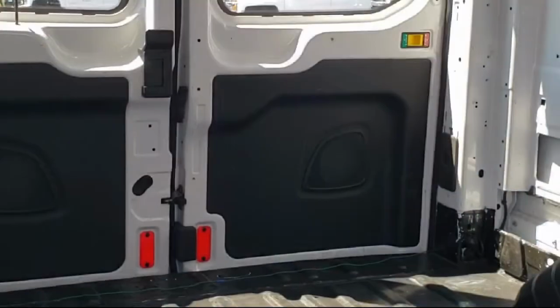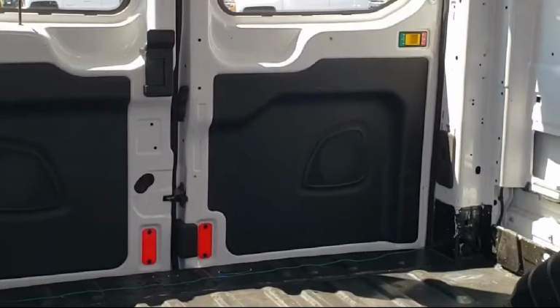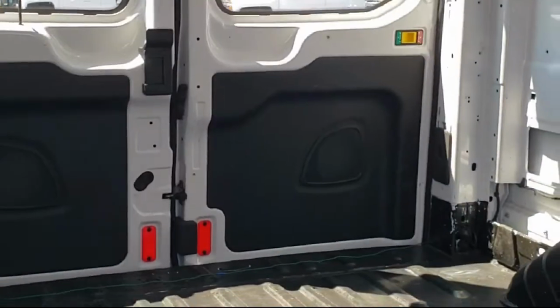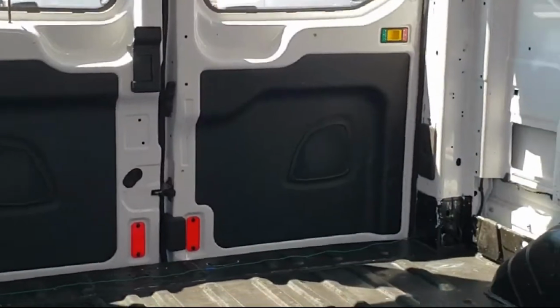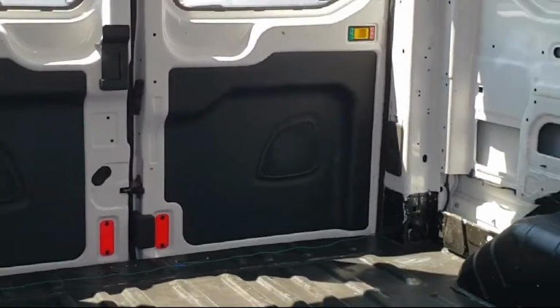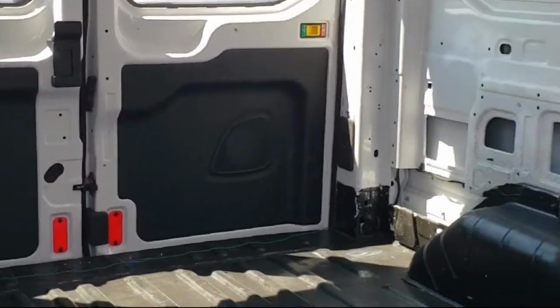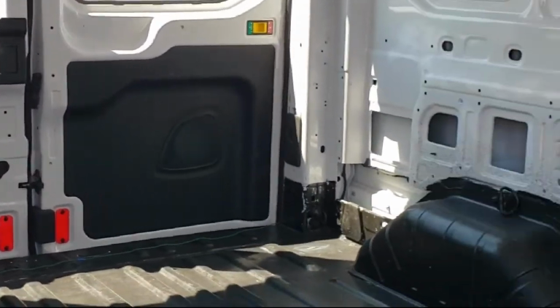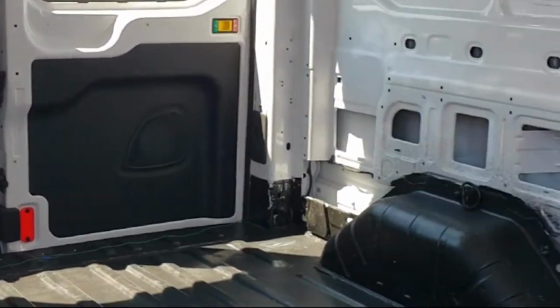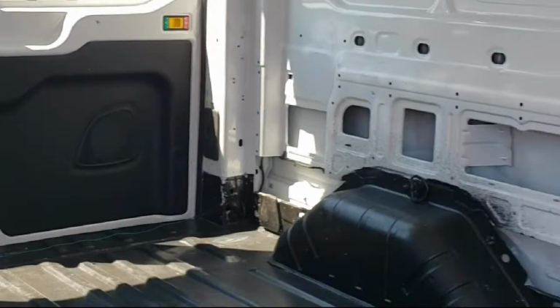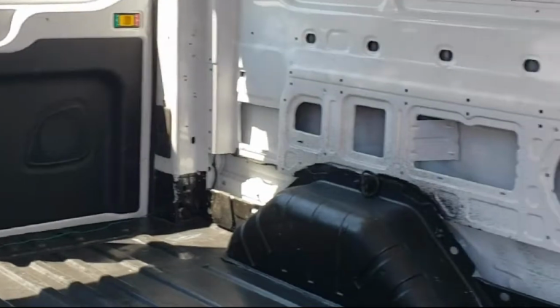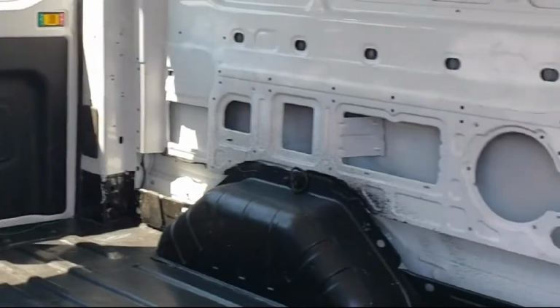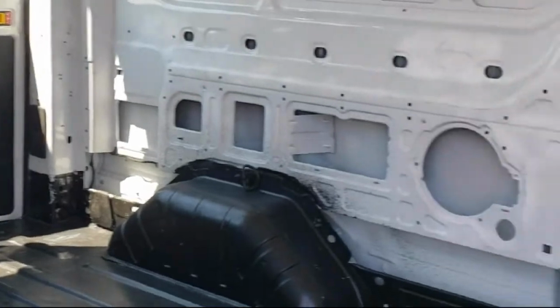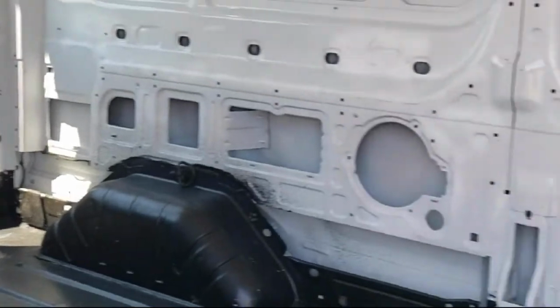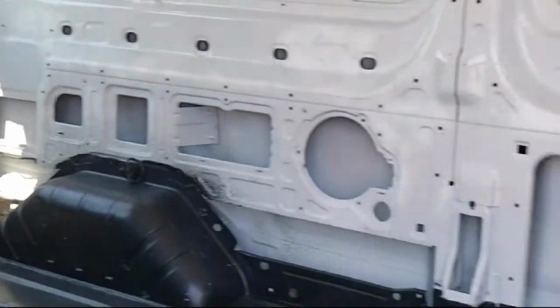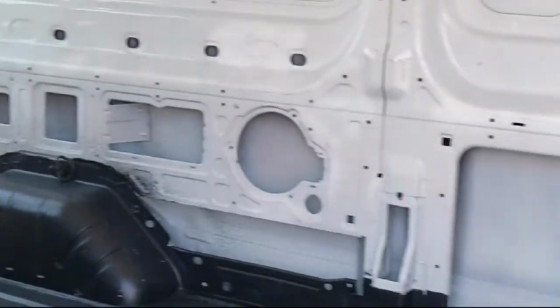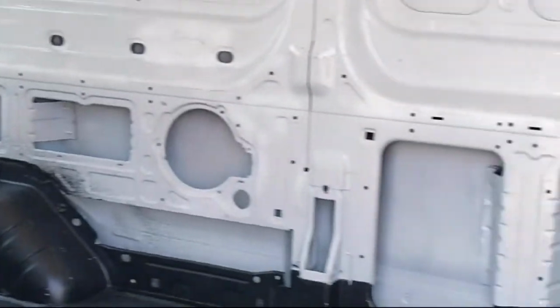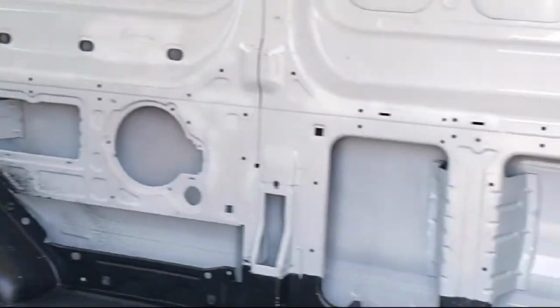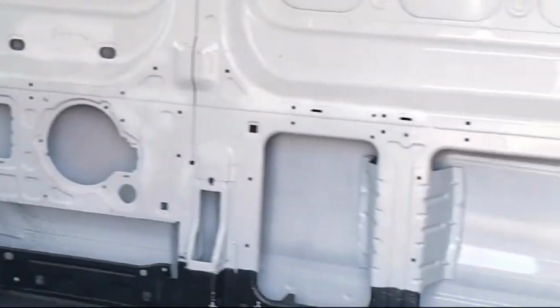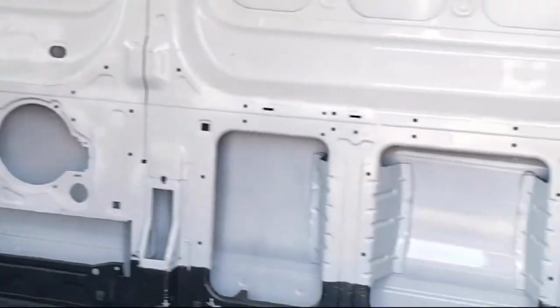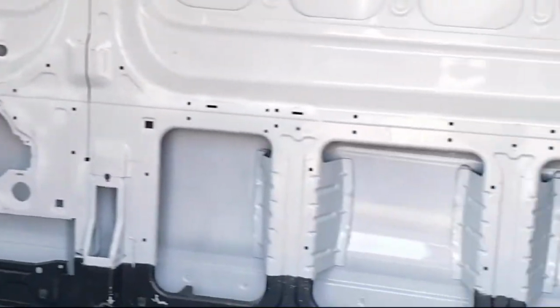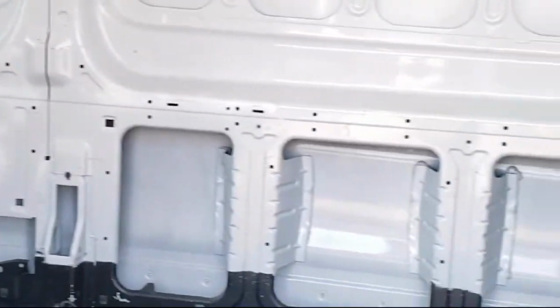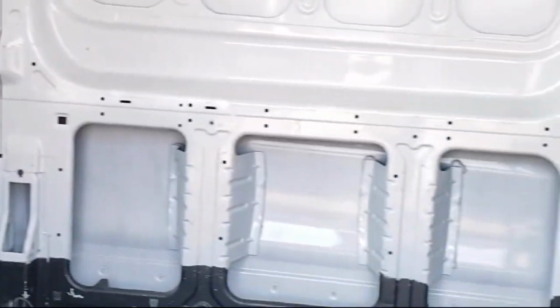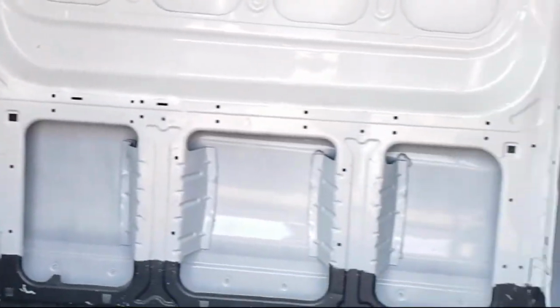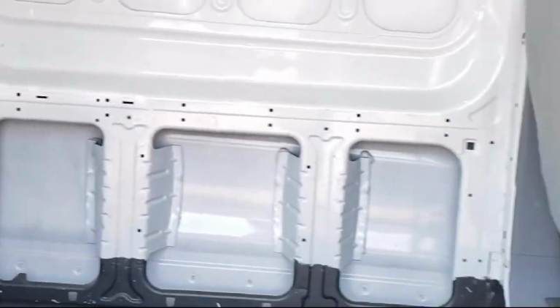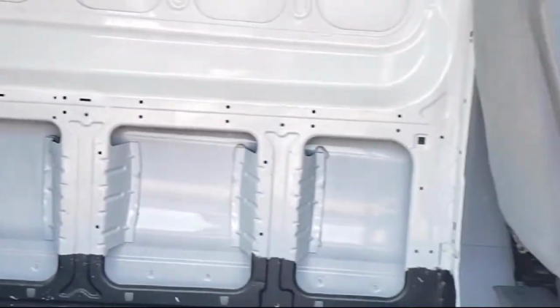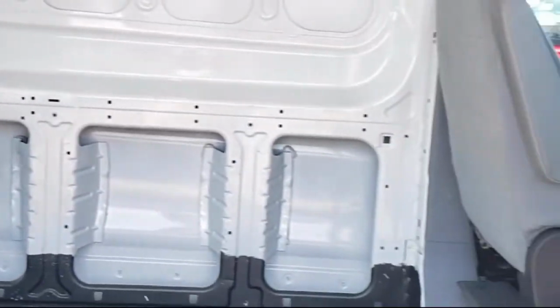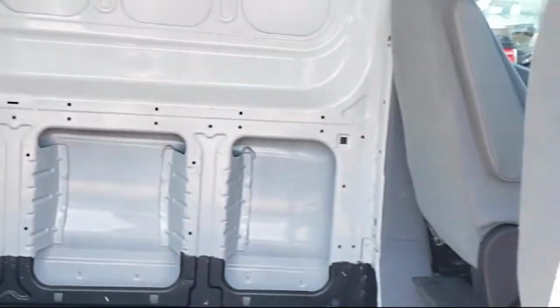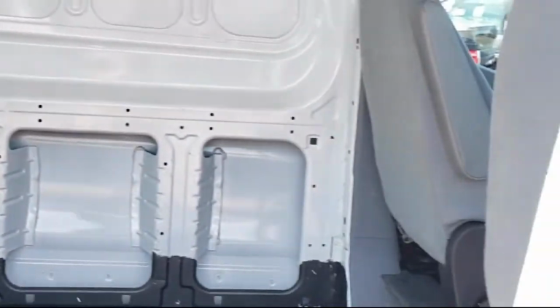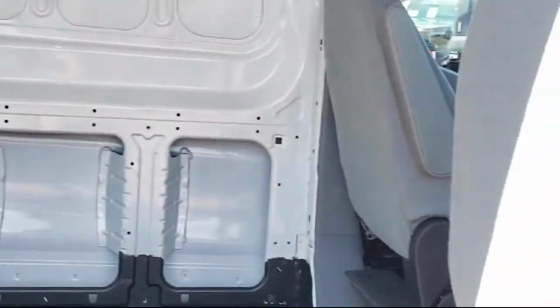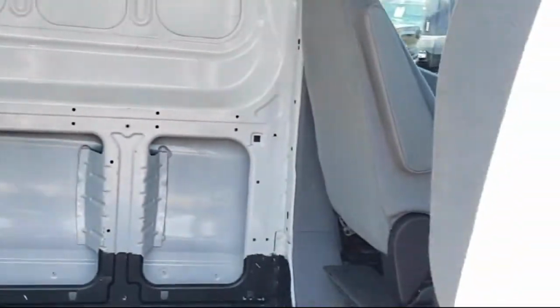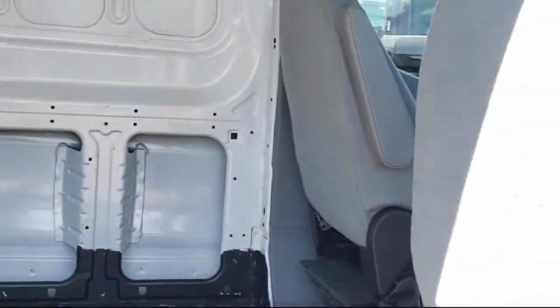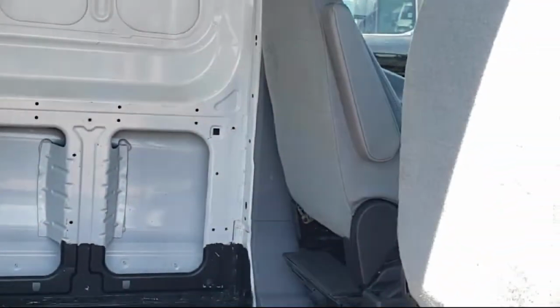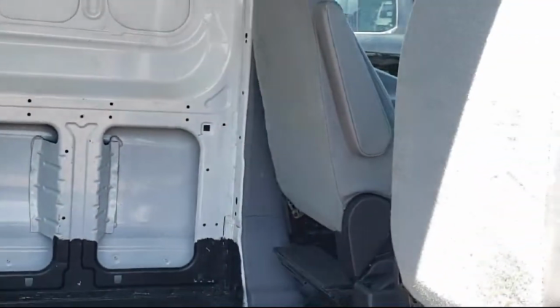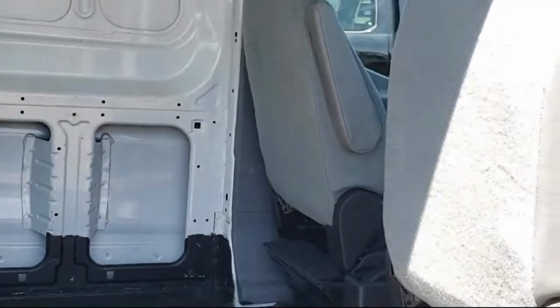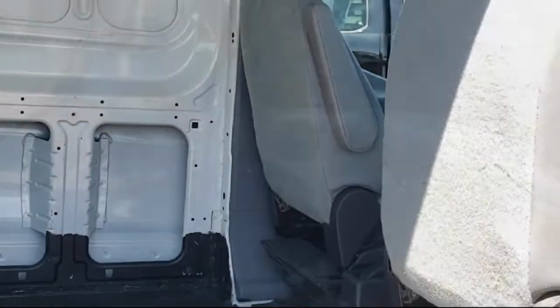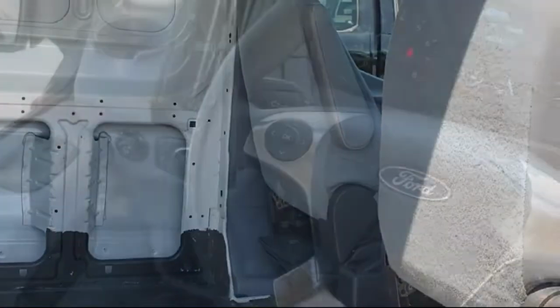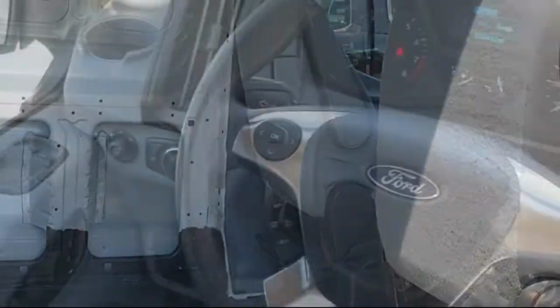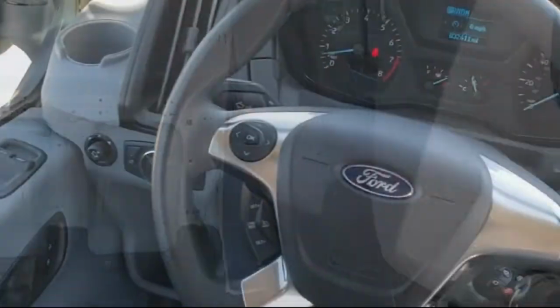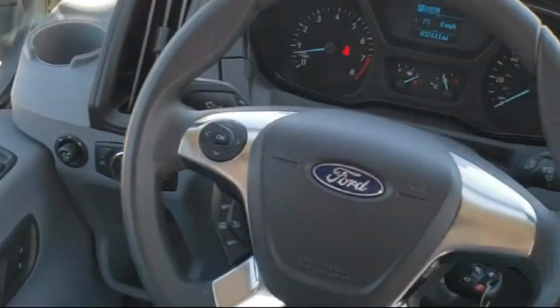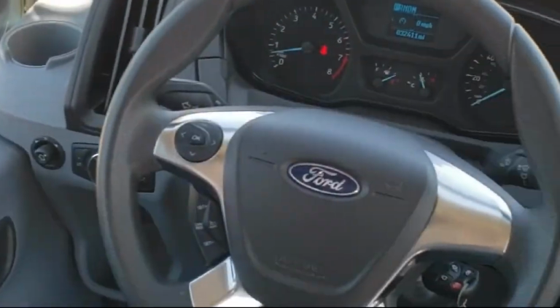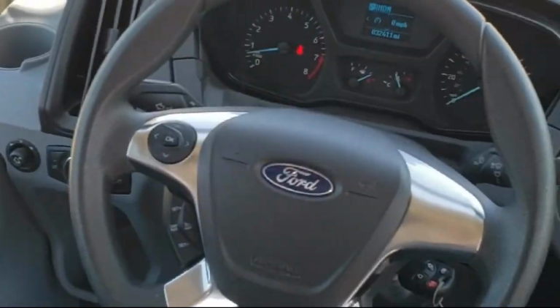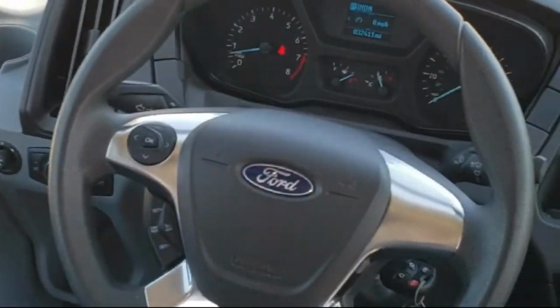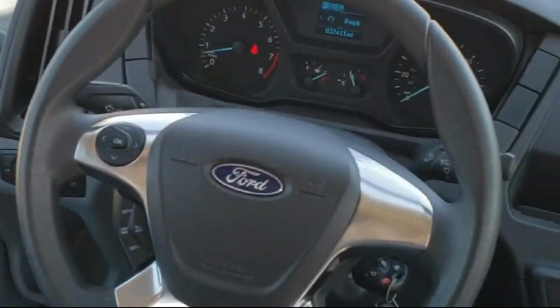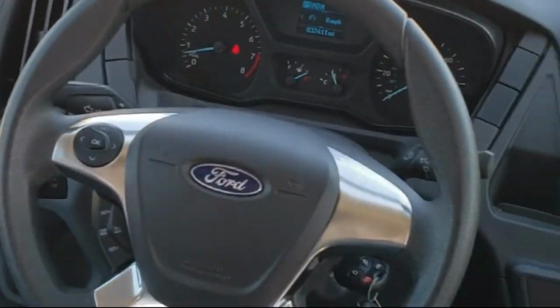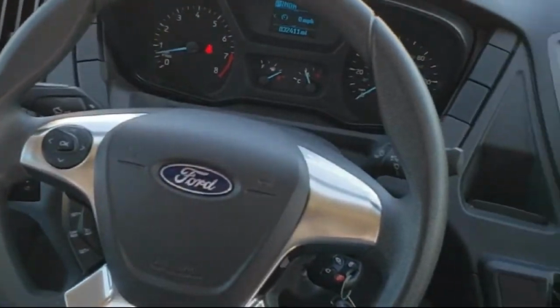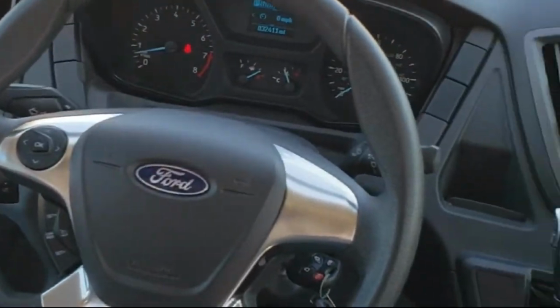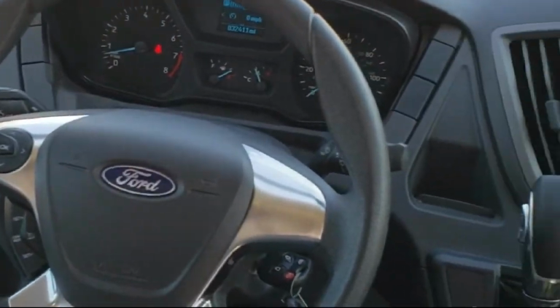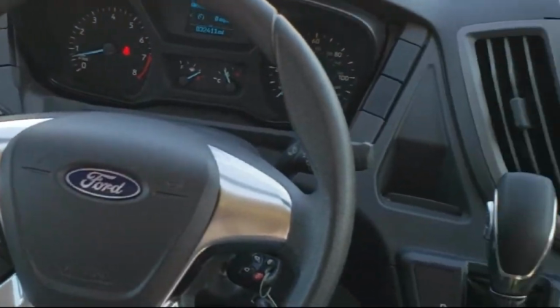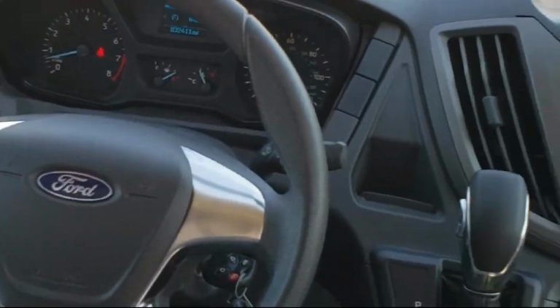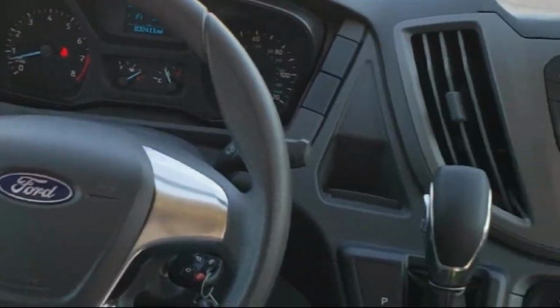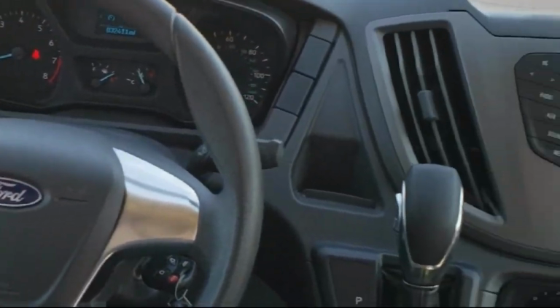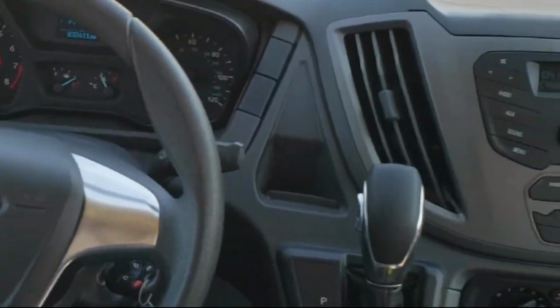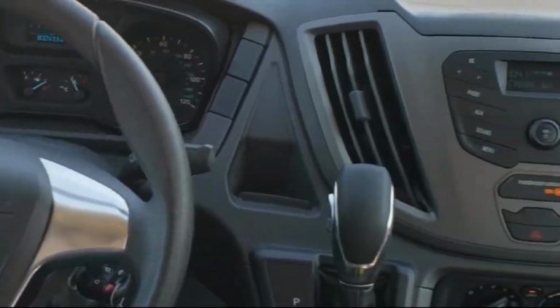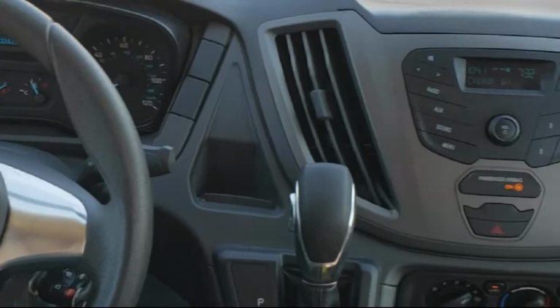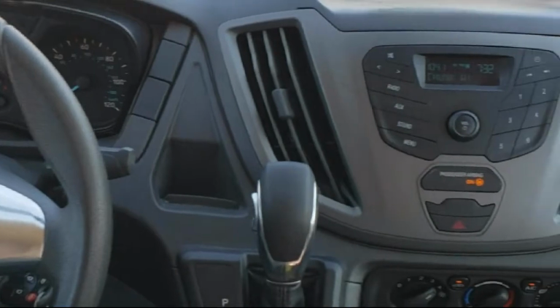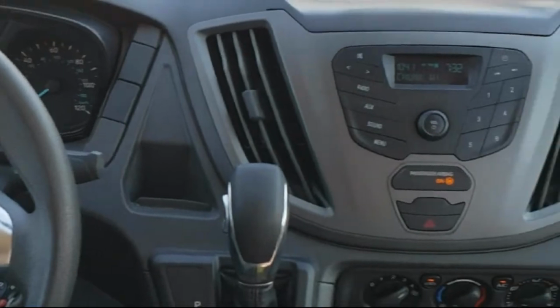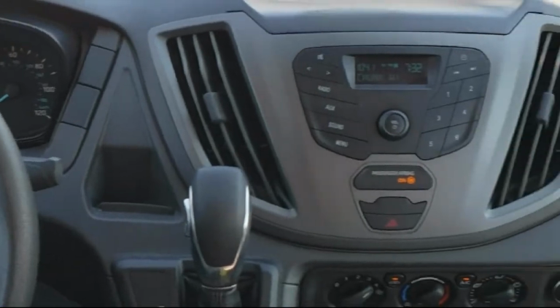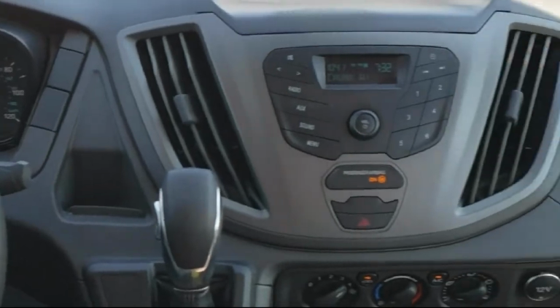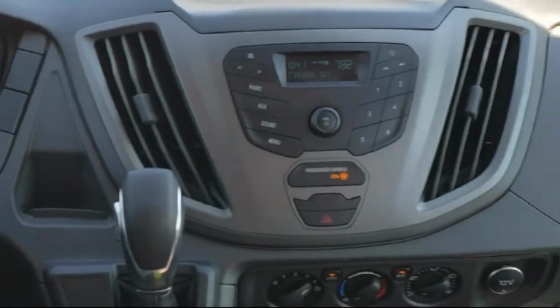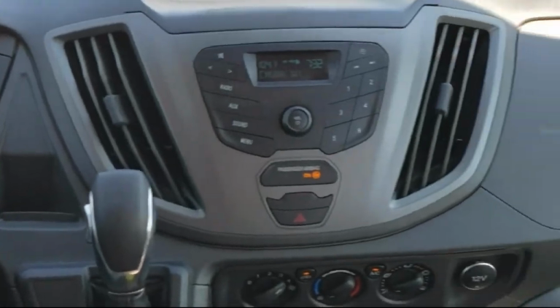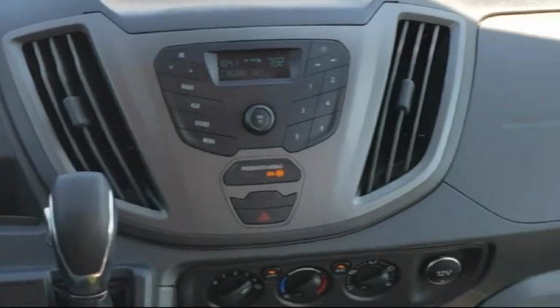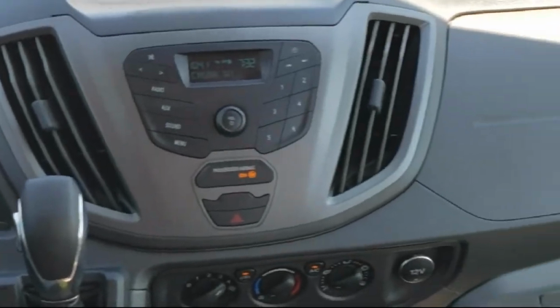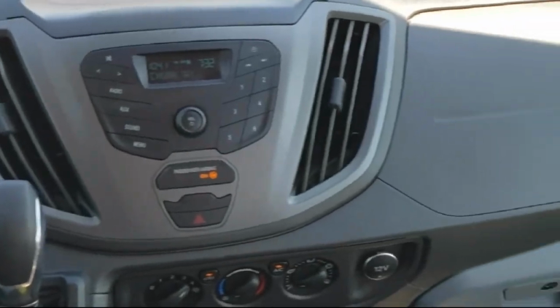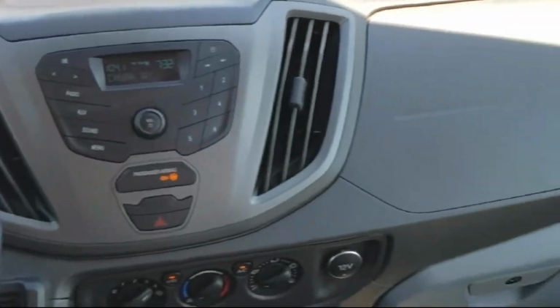Every vehicle goes through our detailed quality inspection before being made available on the lot, so you can buy with confidence here at Summit Ford.